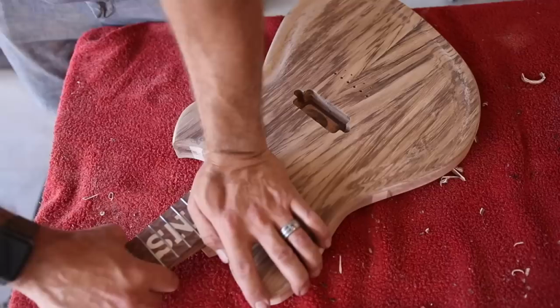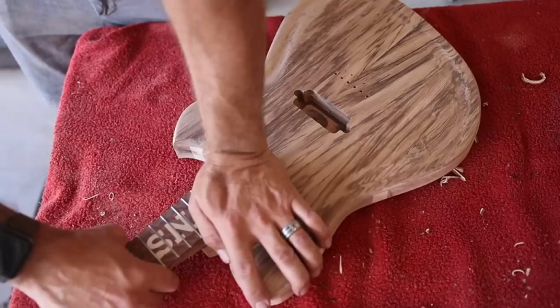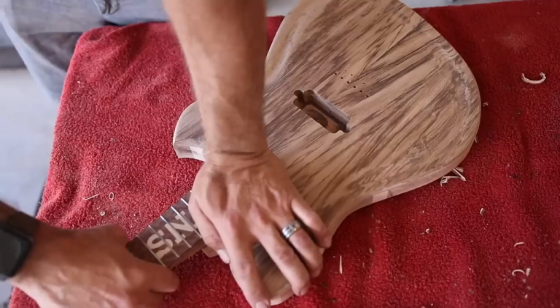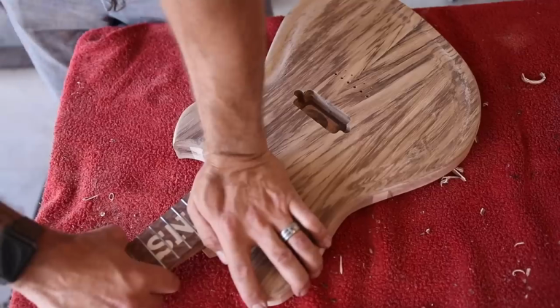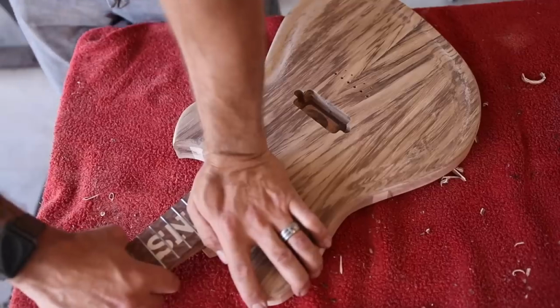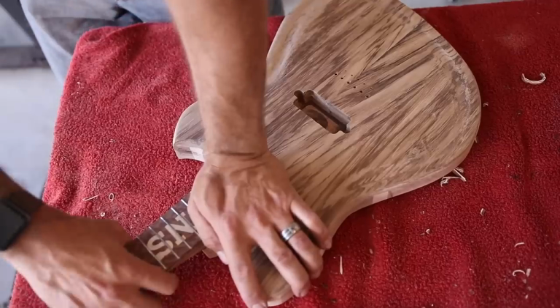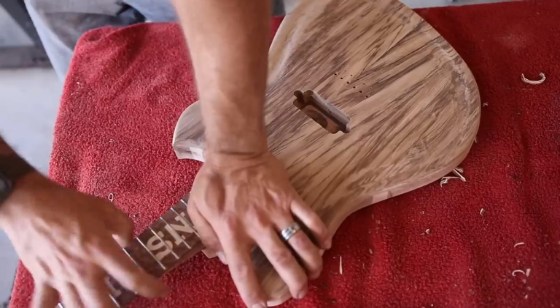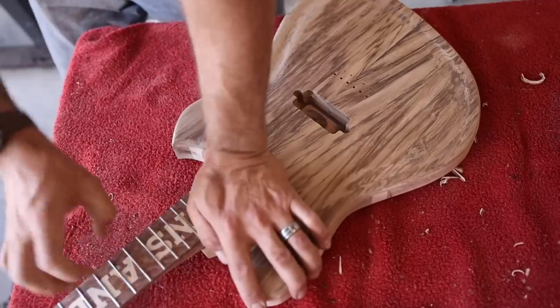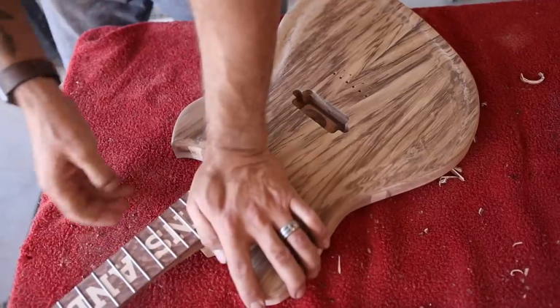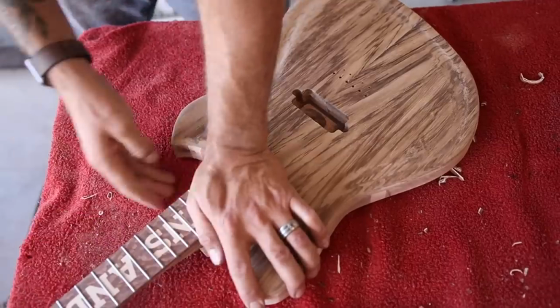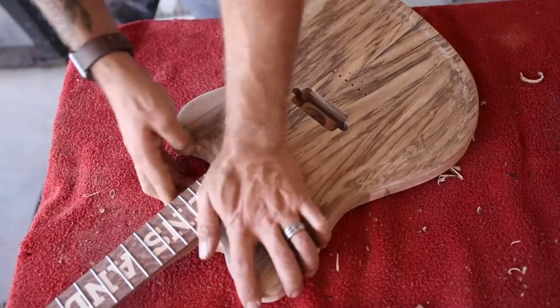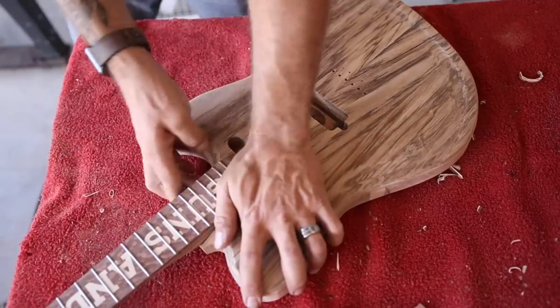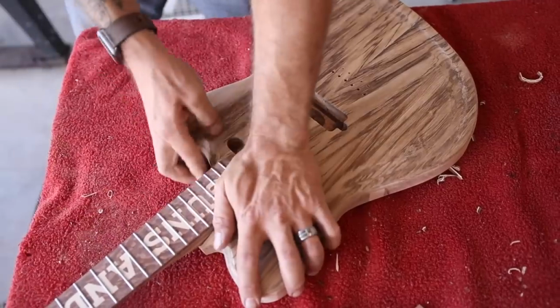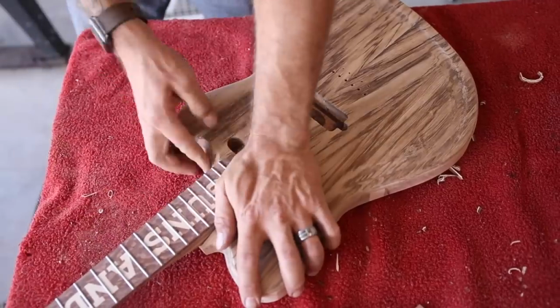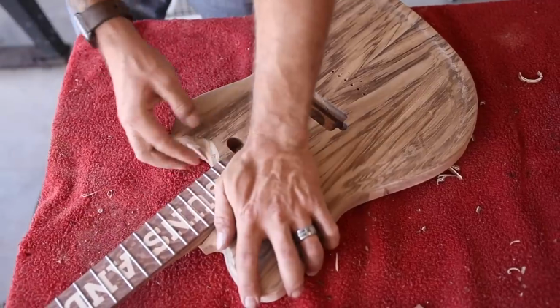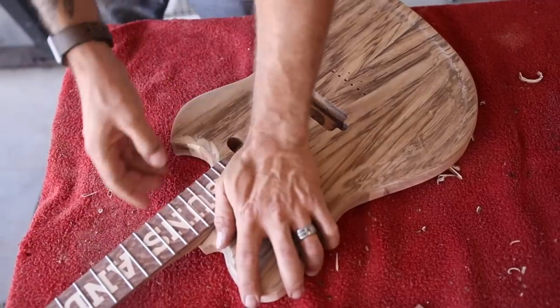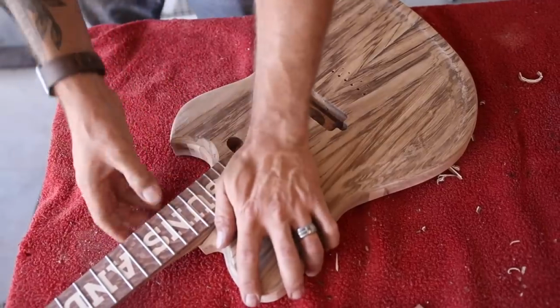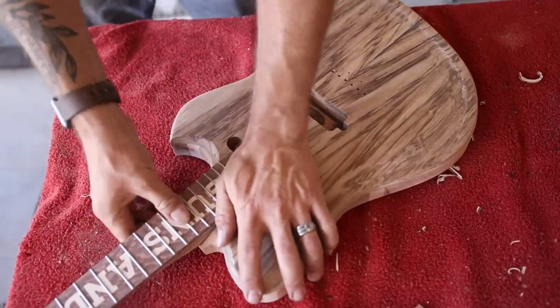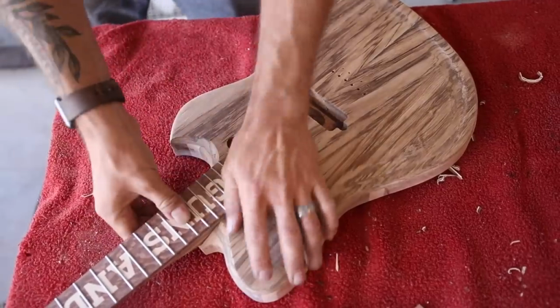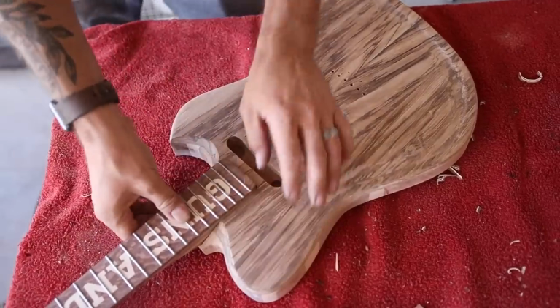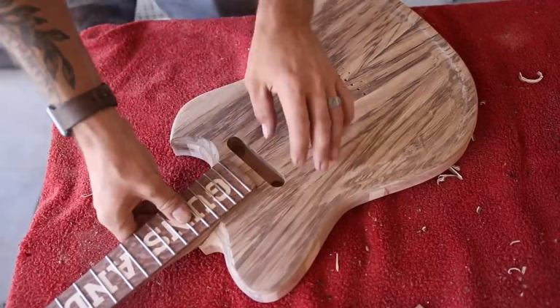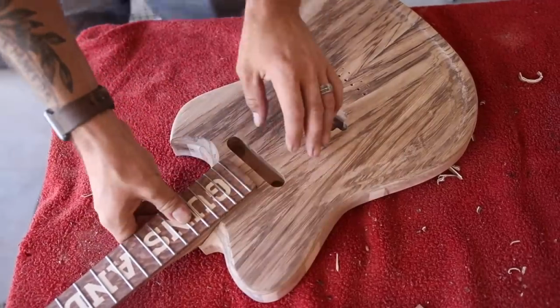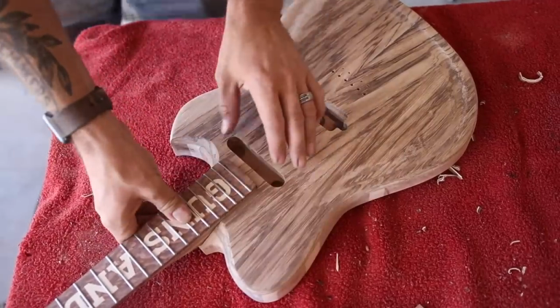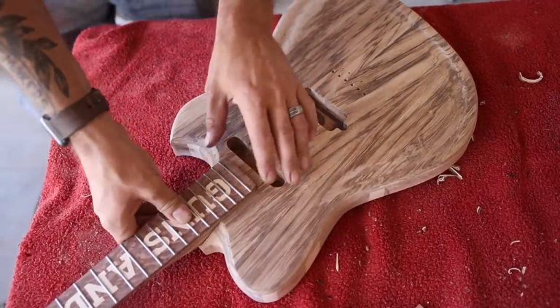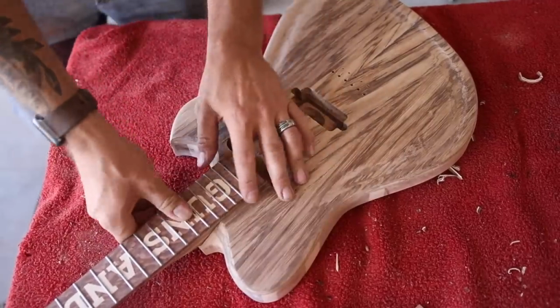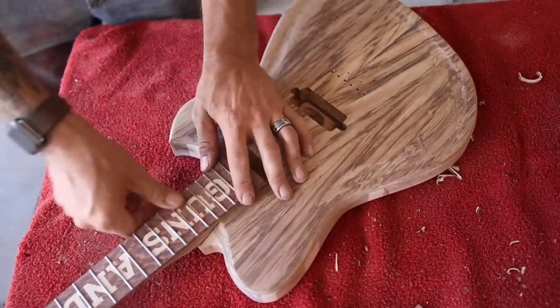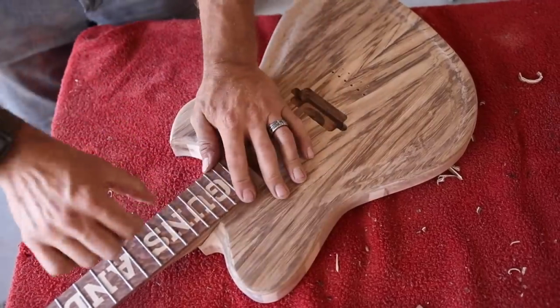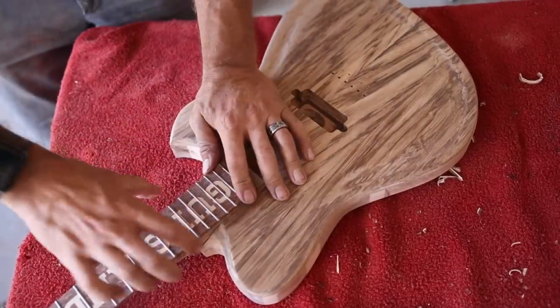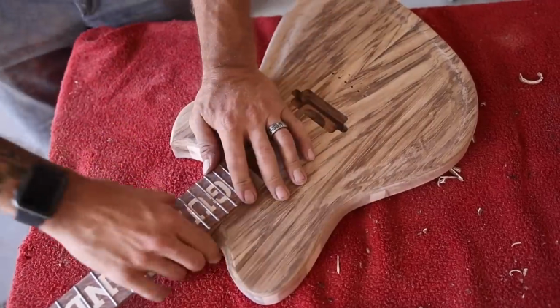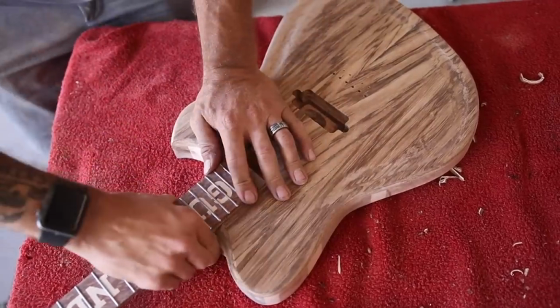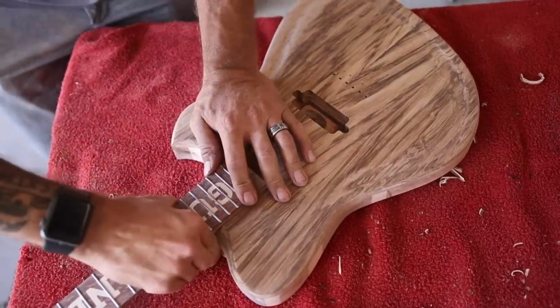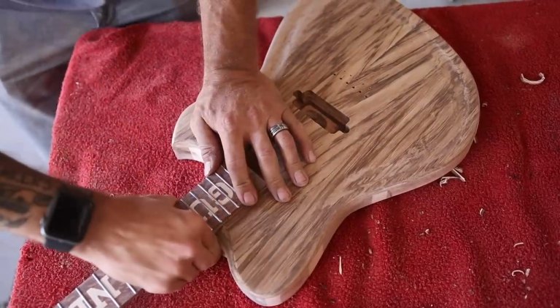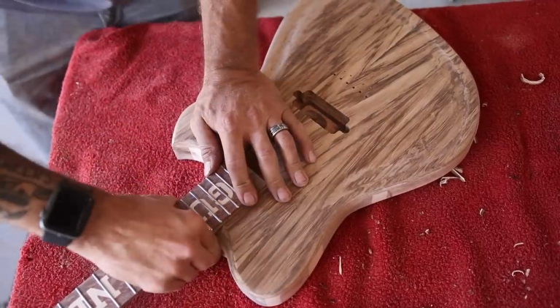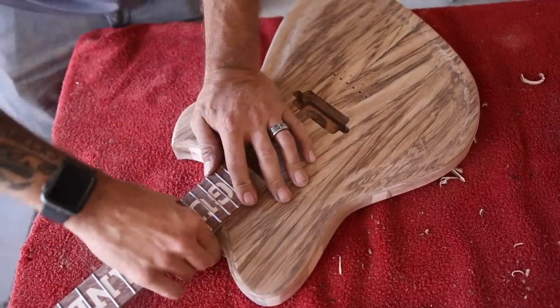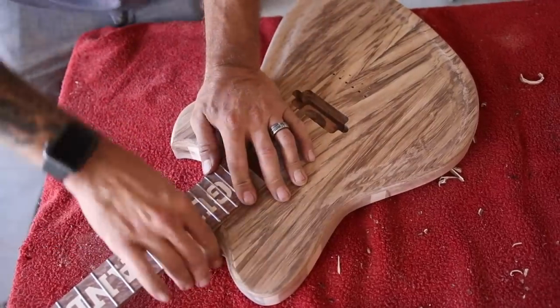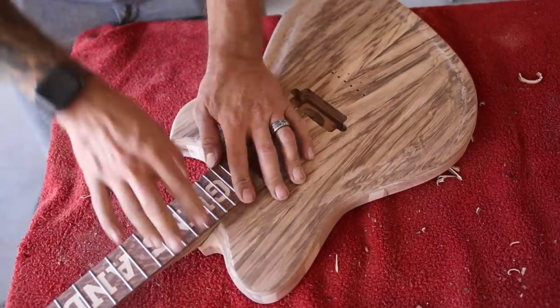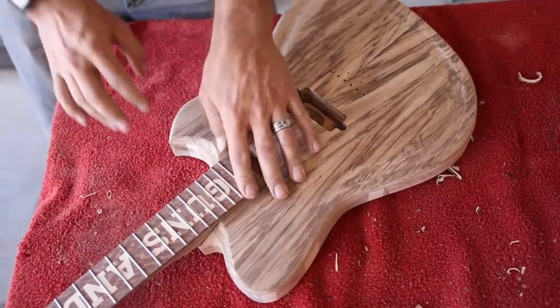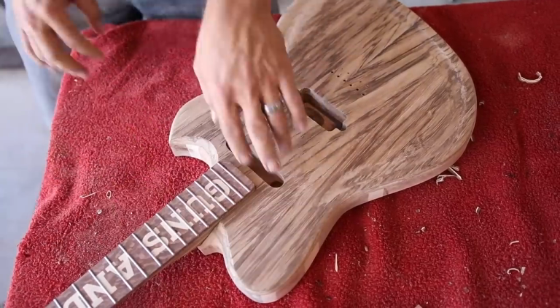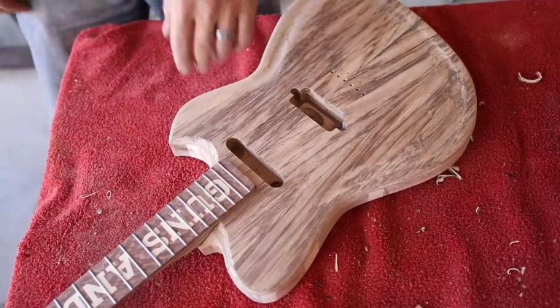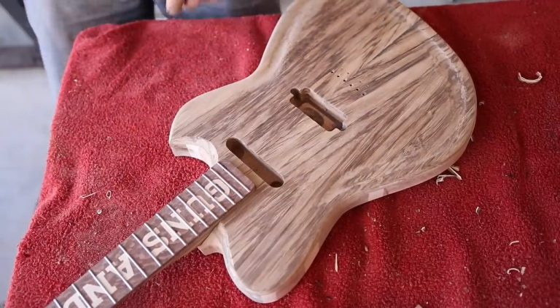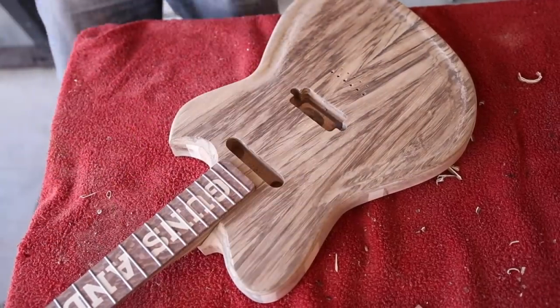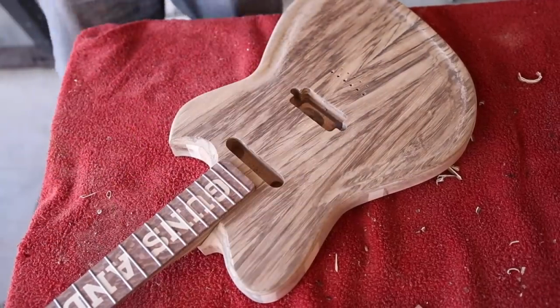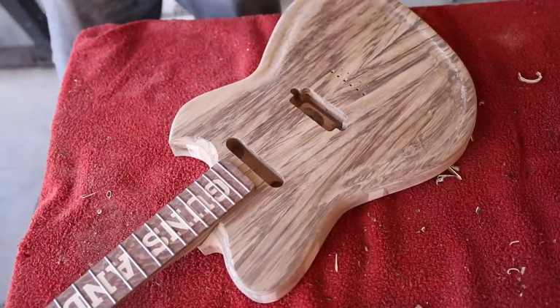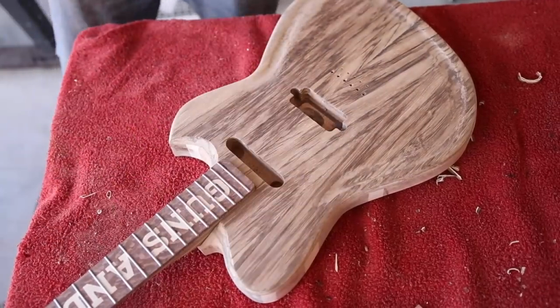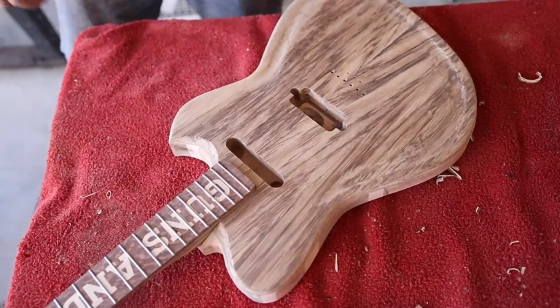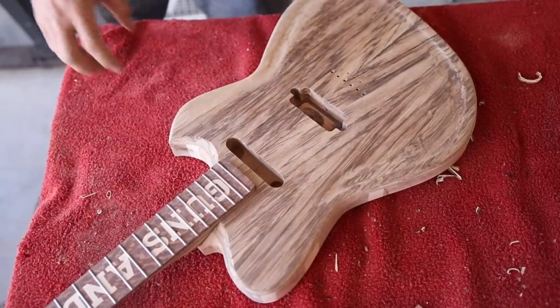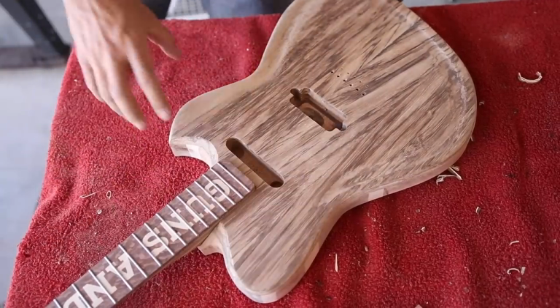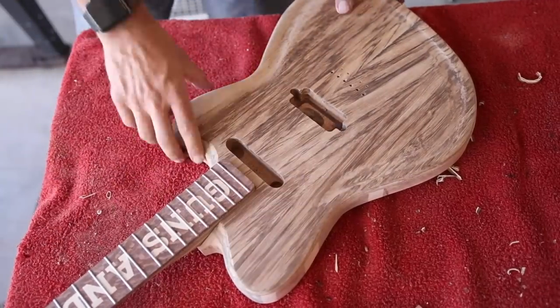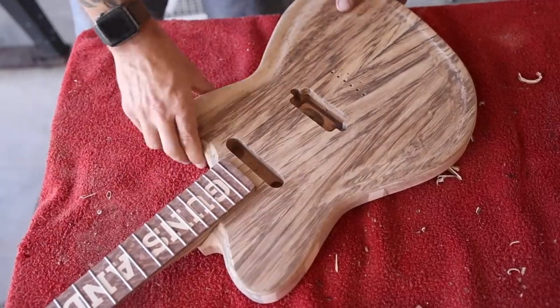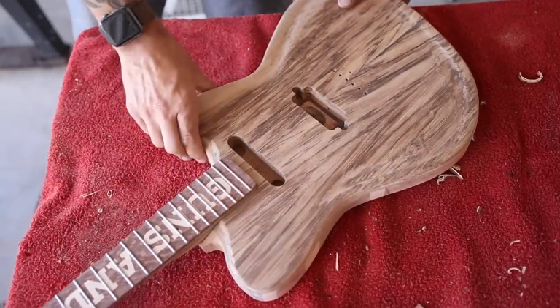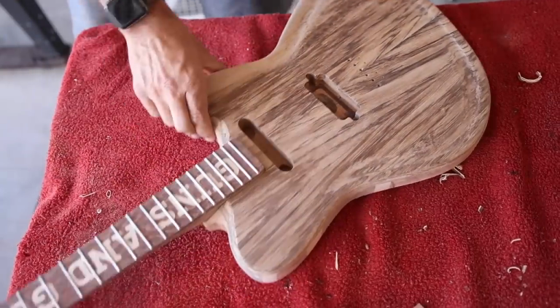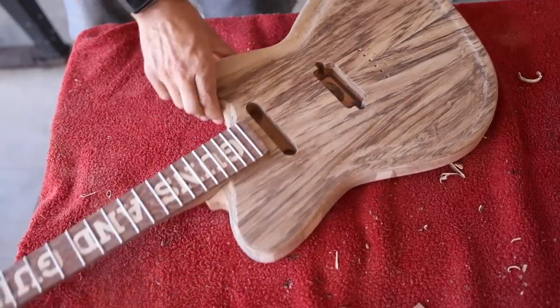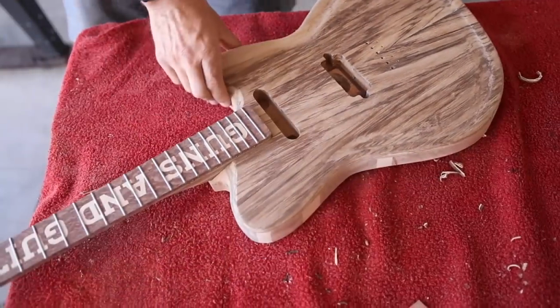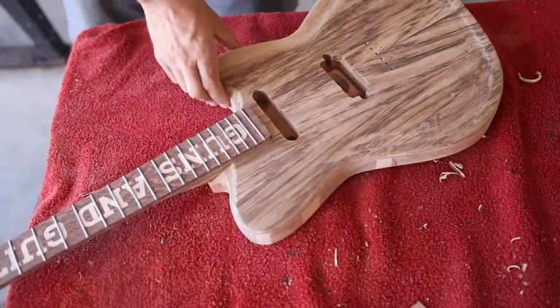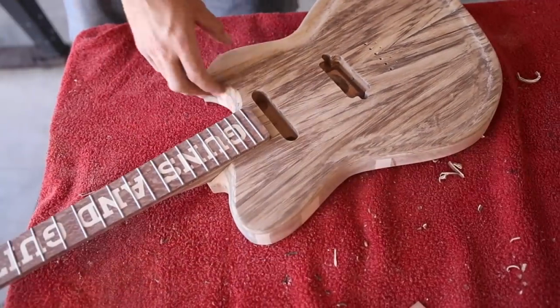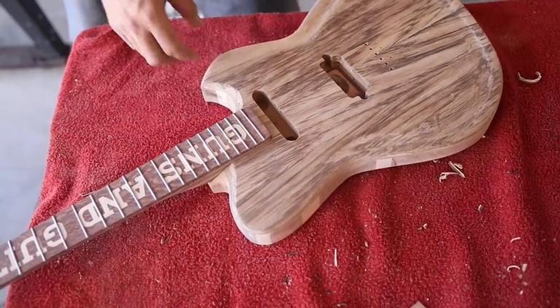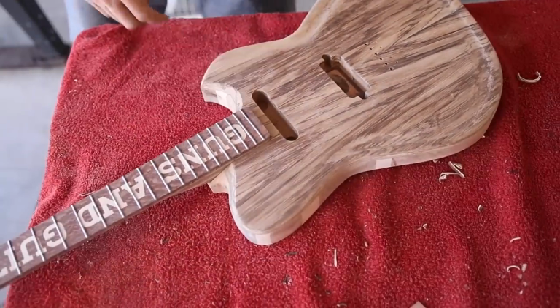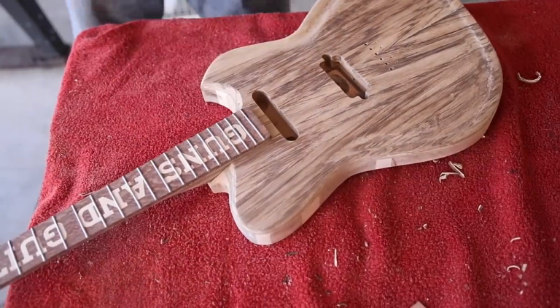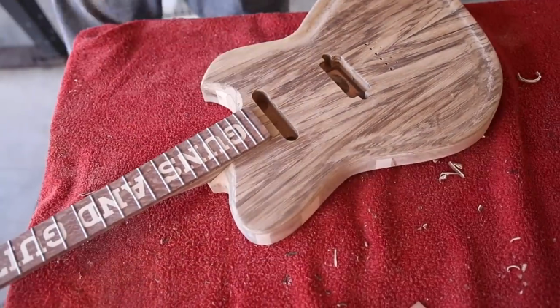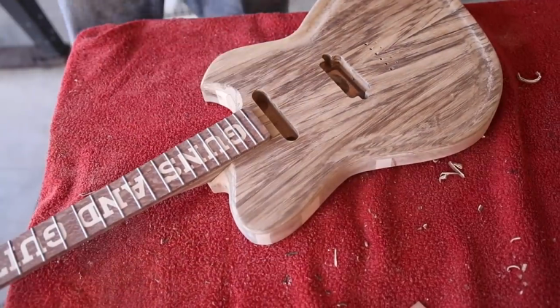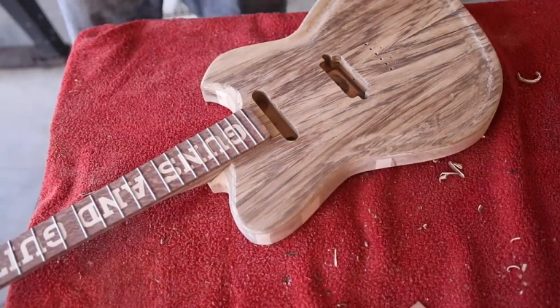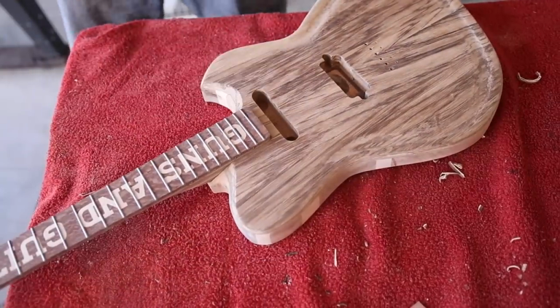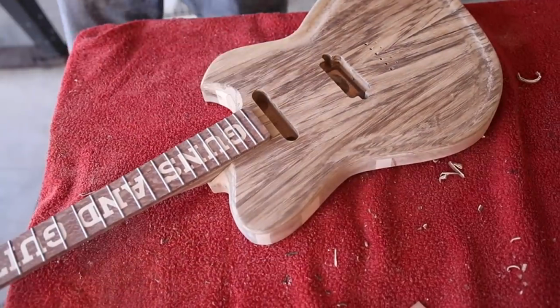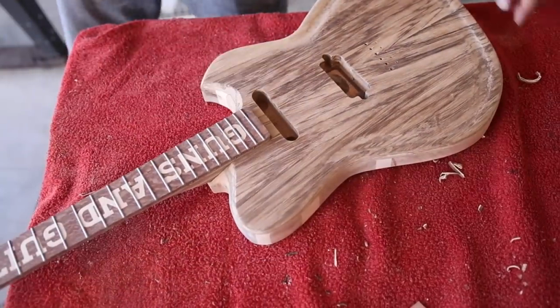Sean was originally going to give me a set neck kit, and I said heck no — bolt on or nothing.